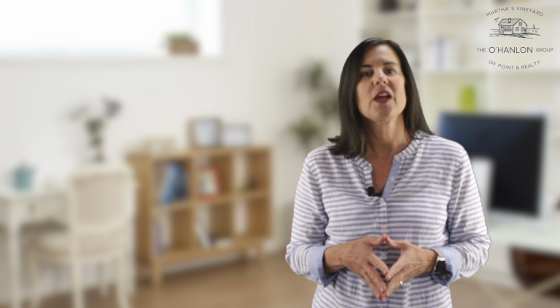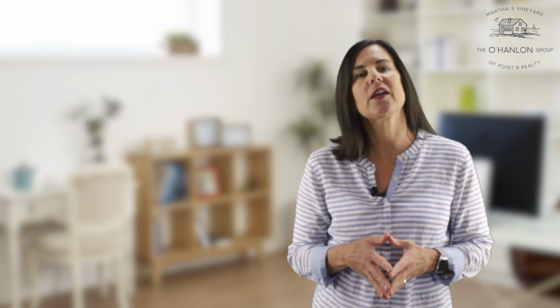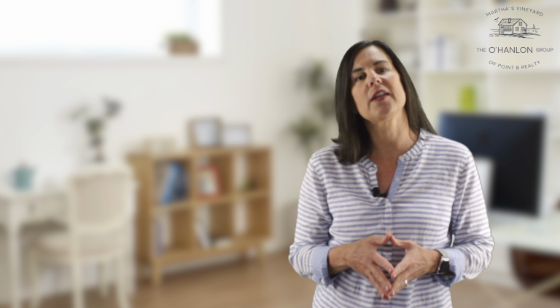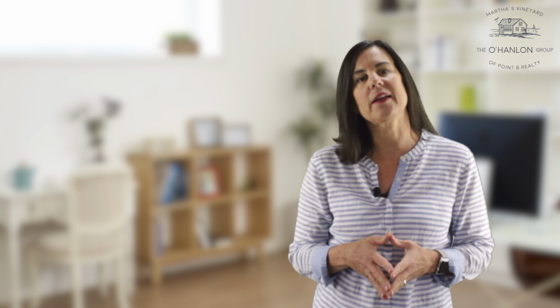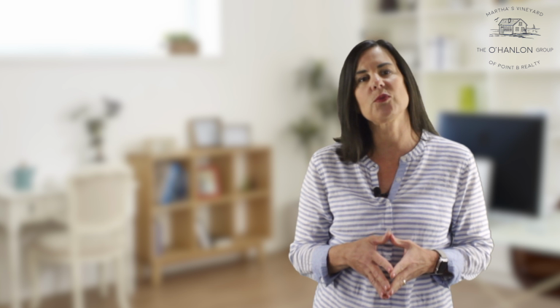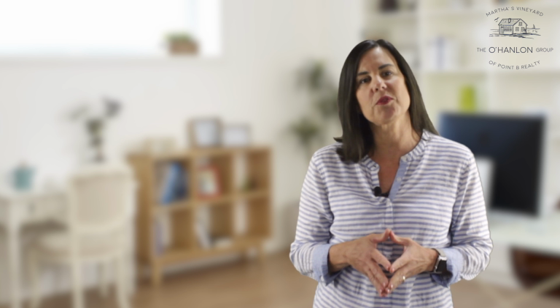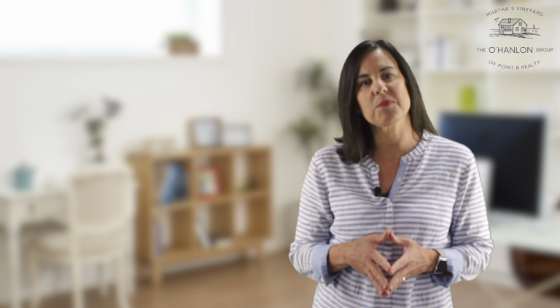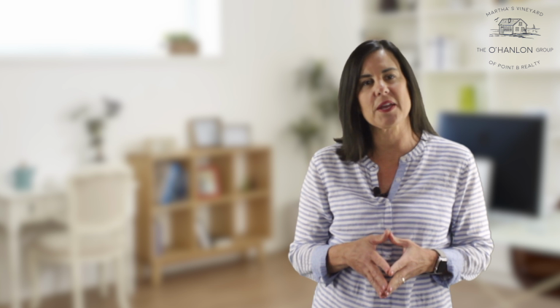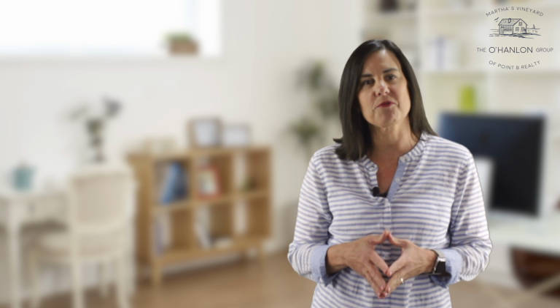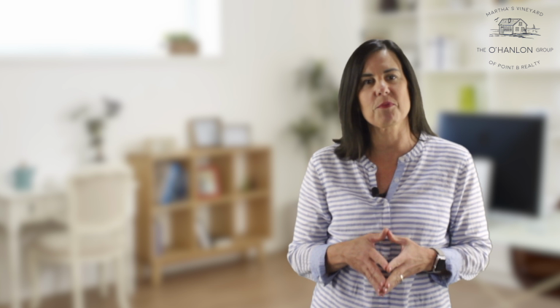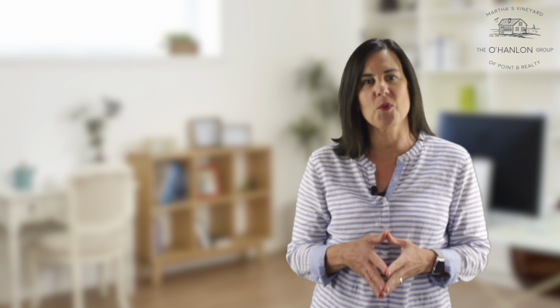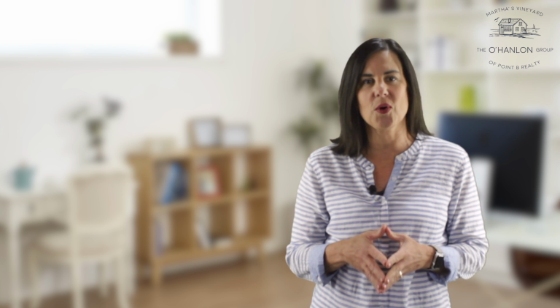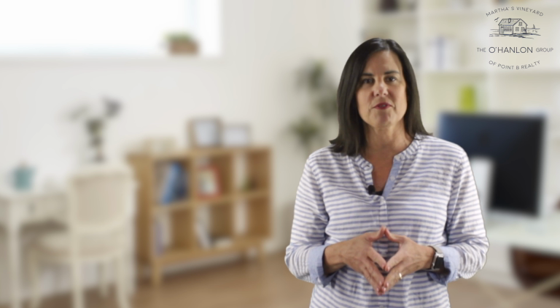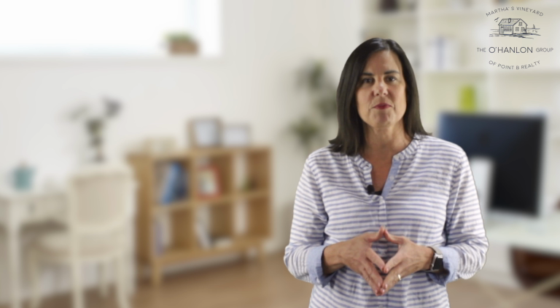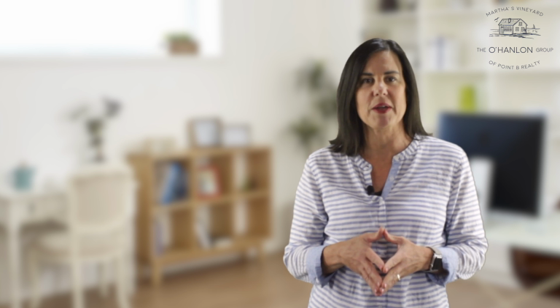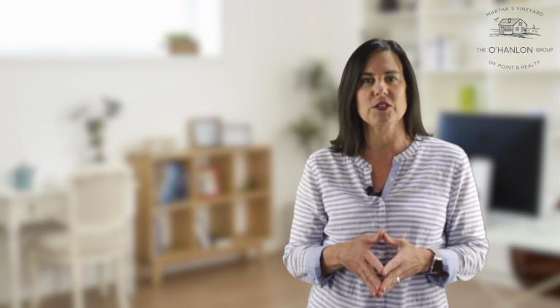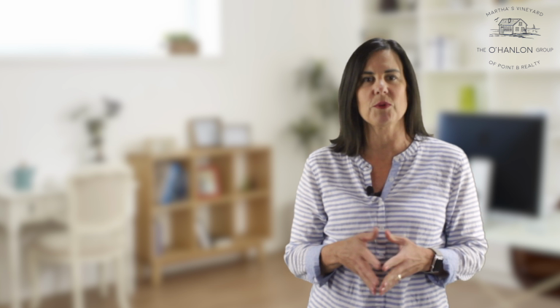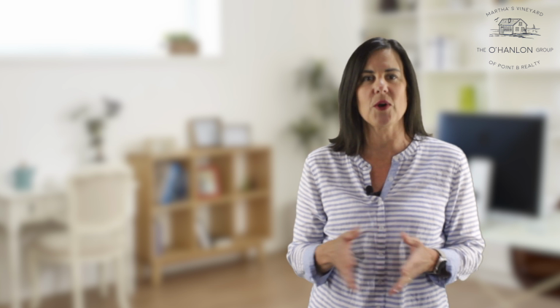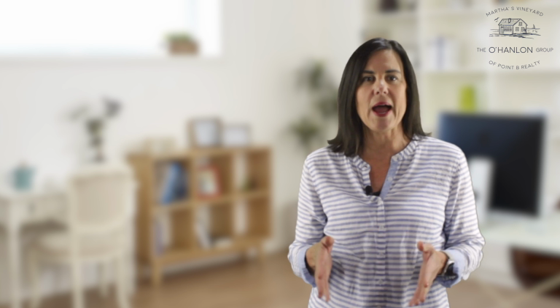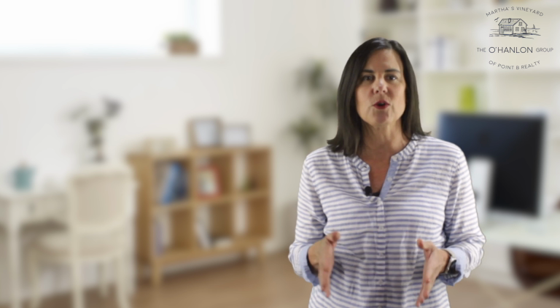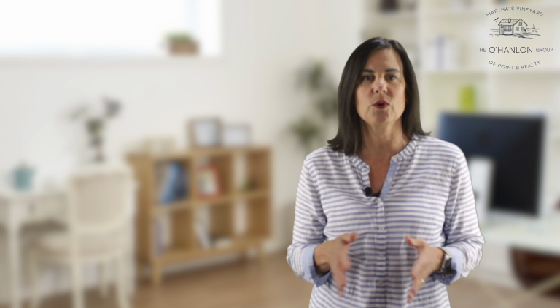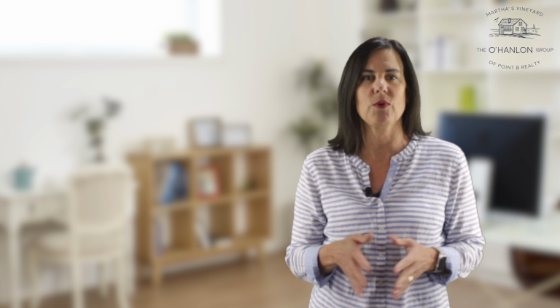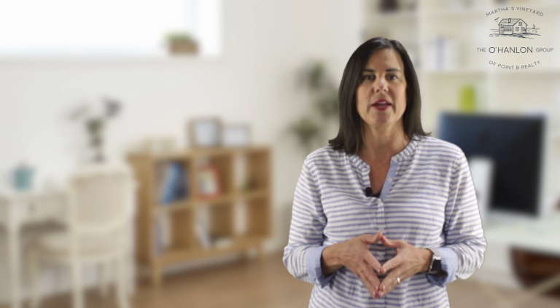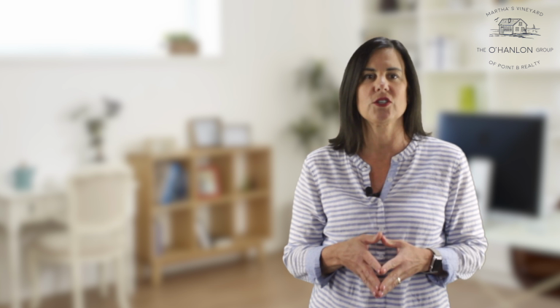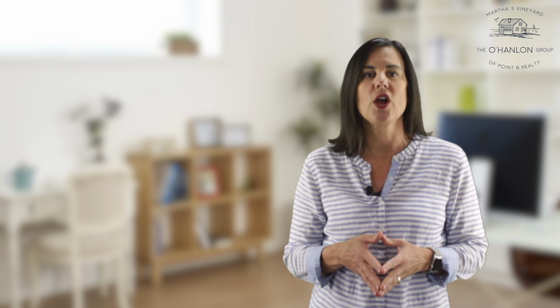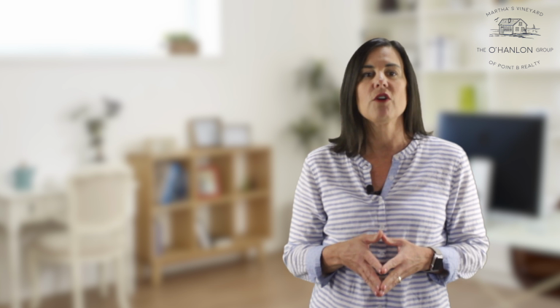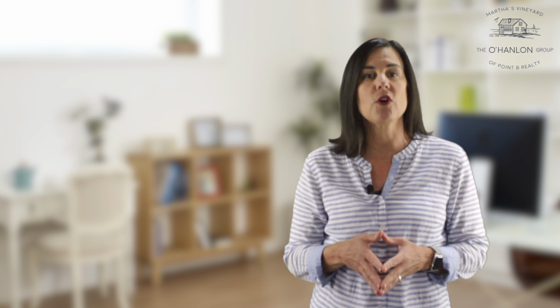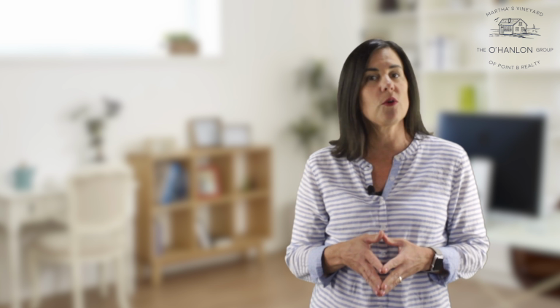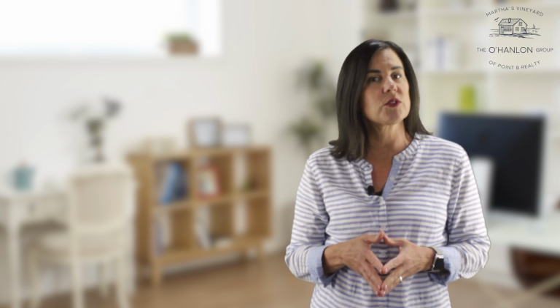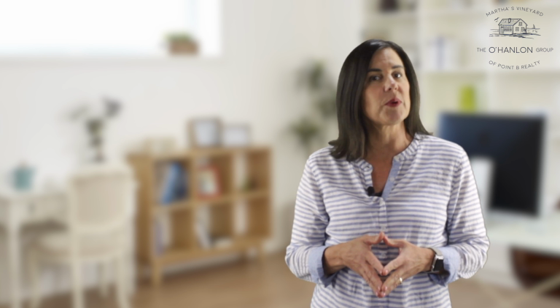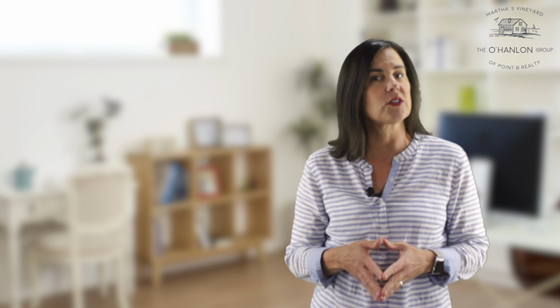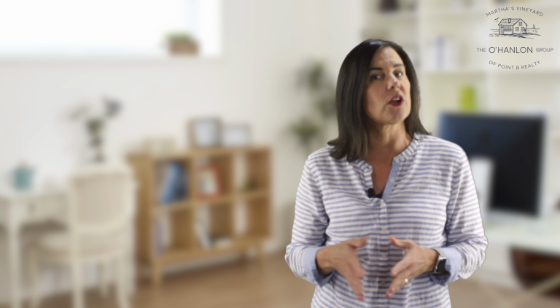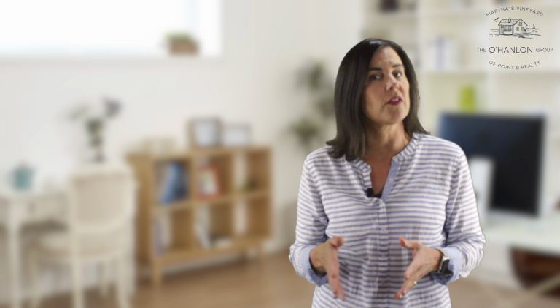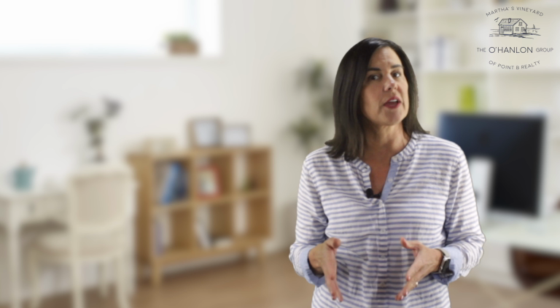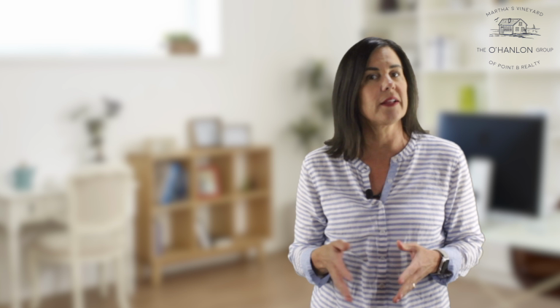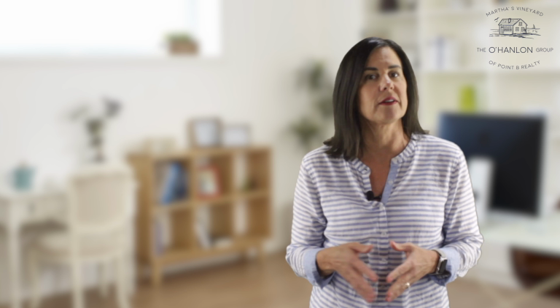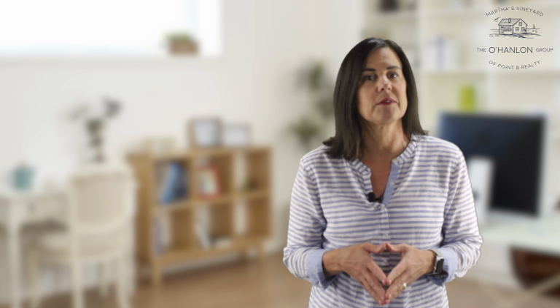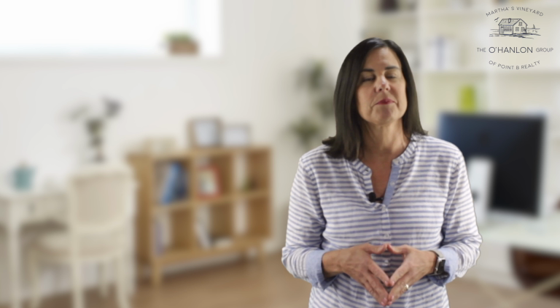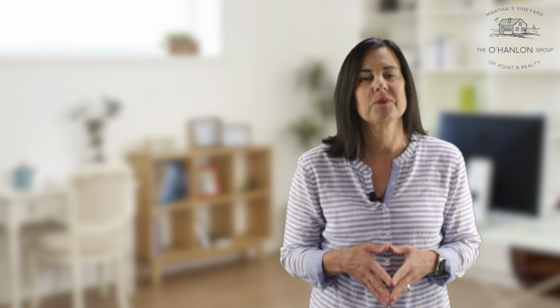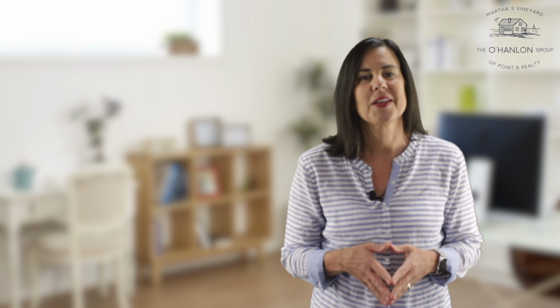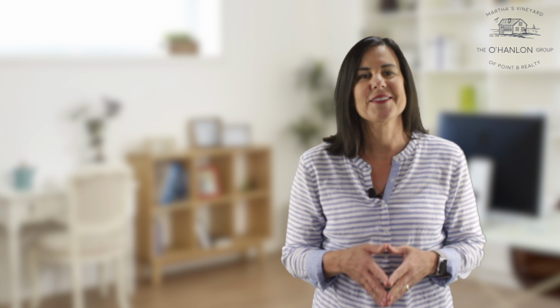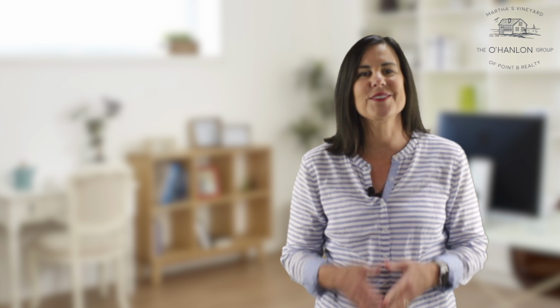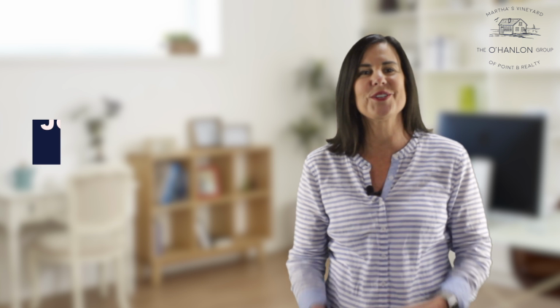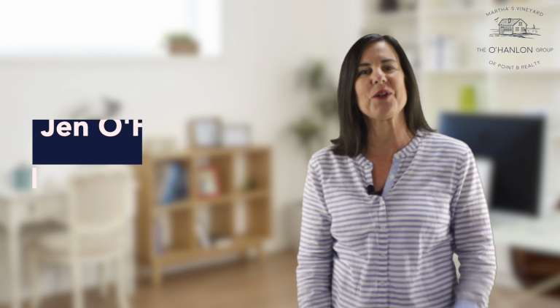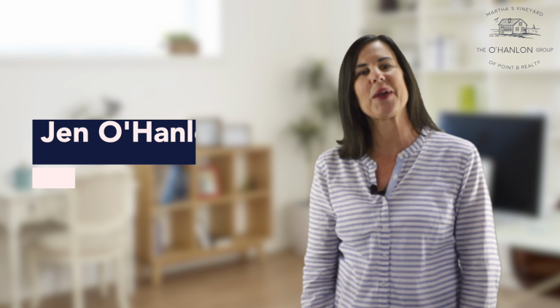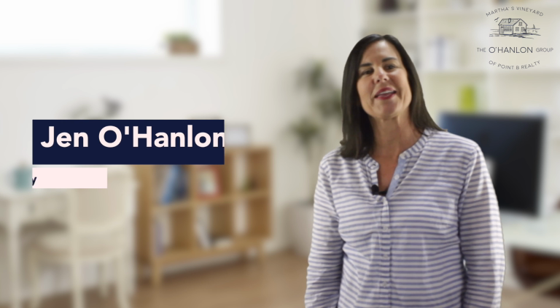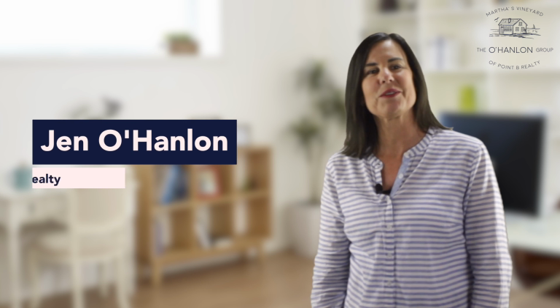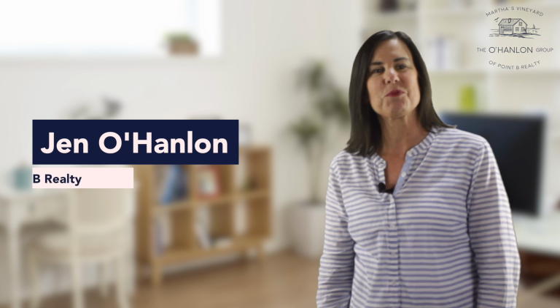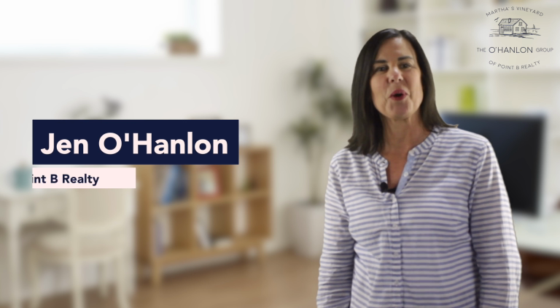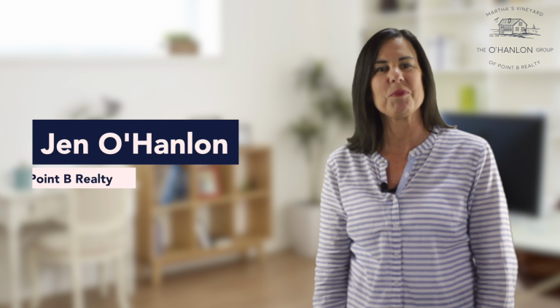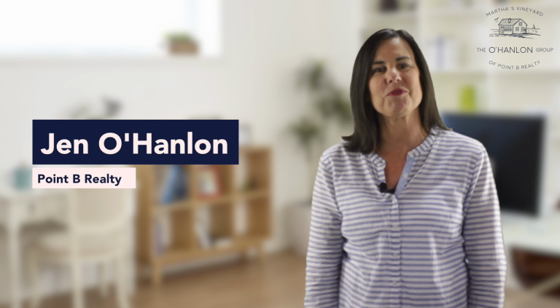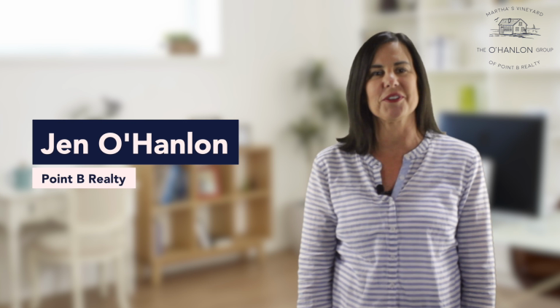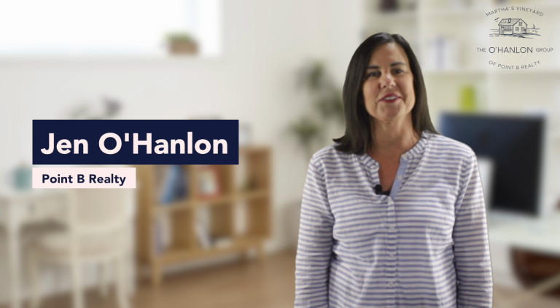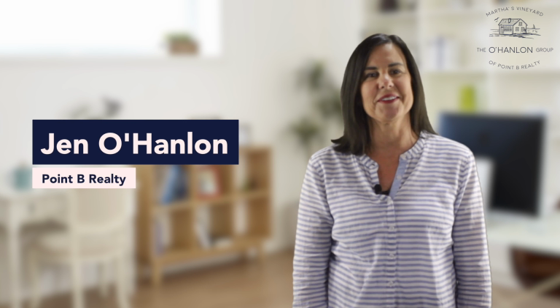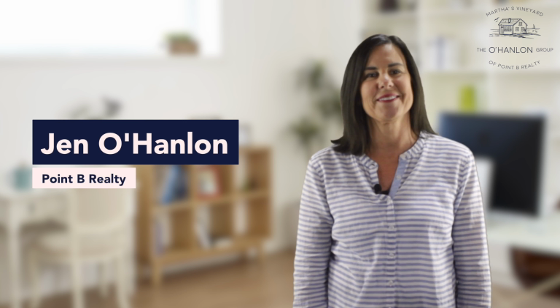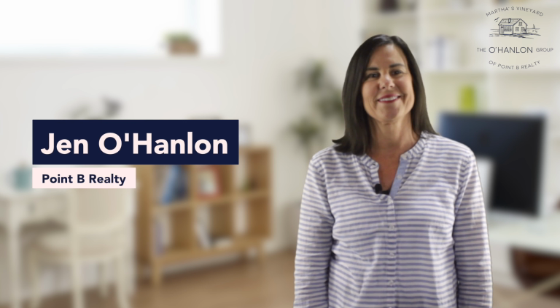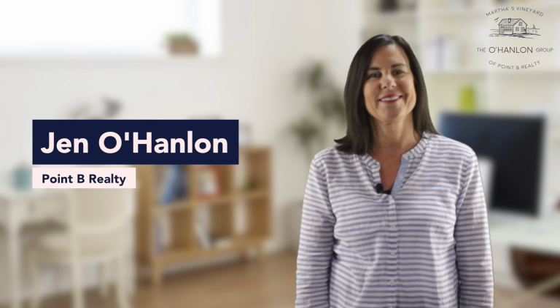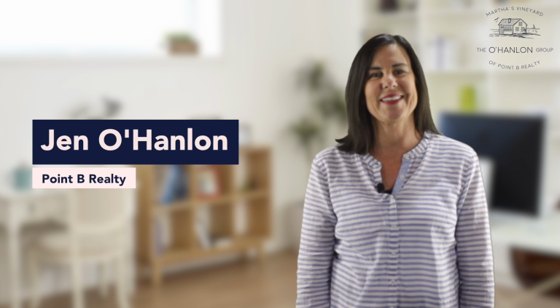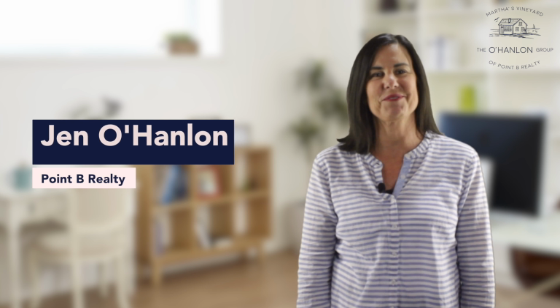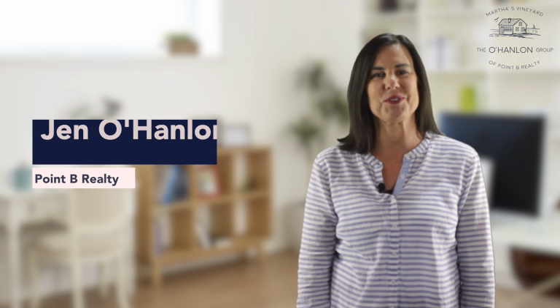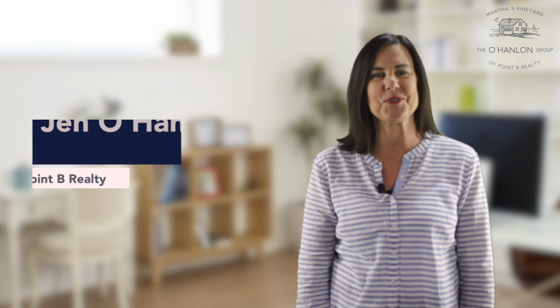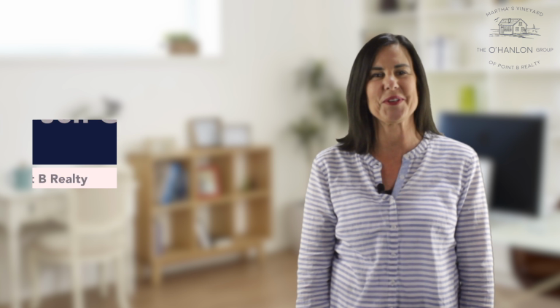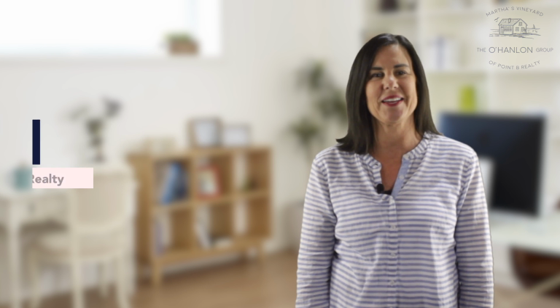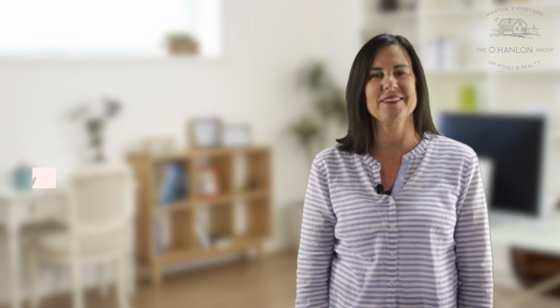Connect with me for more information about how to arrange for a home inspection on the island. This is Jen O'Hanlon with Point P Realty. Thanks for tuning in.